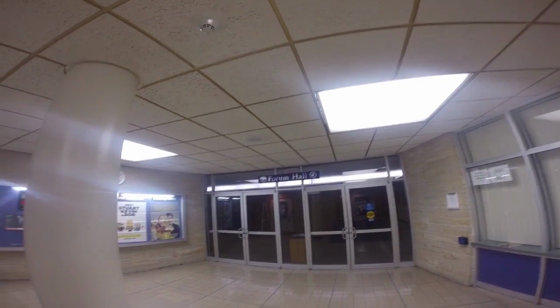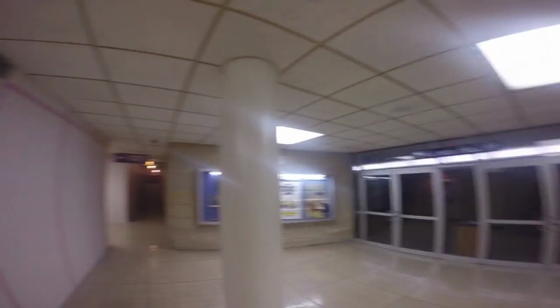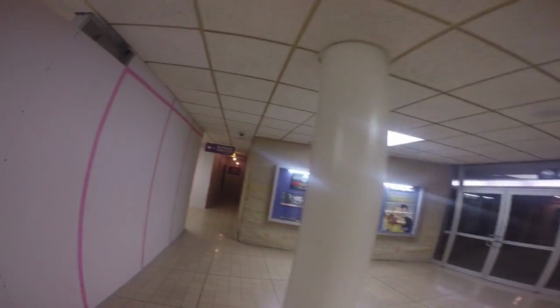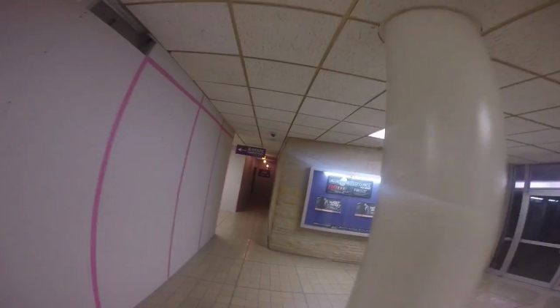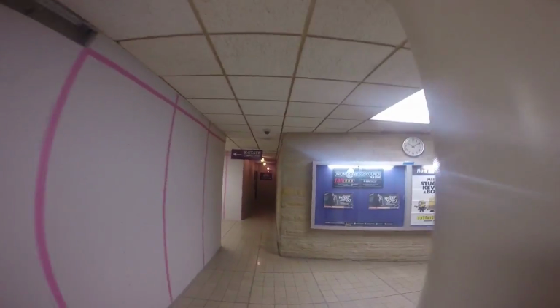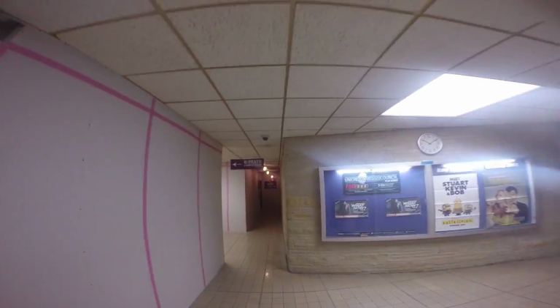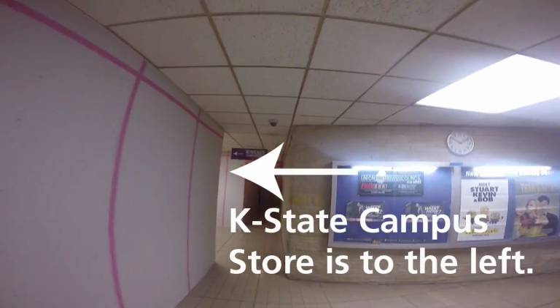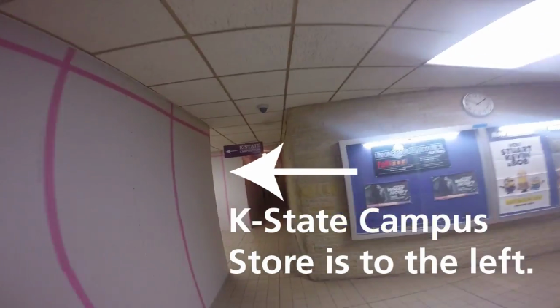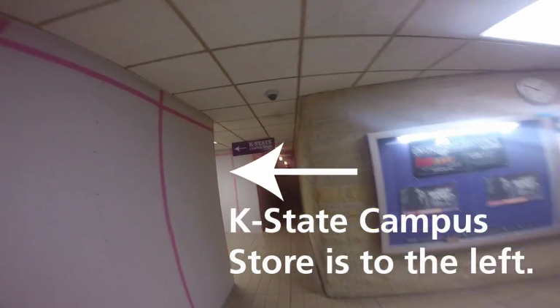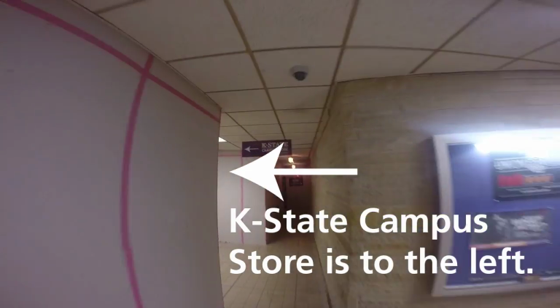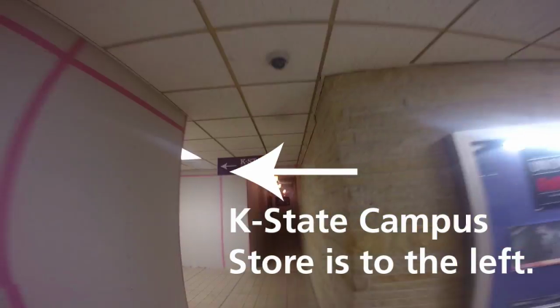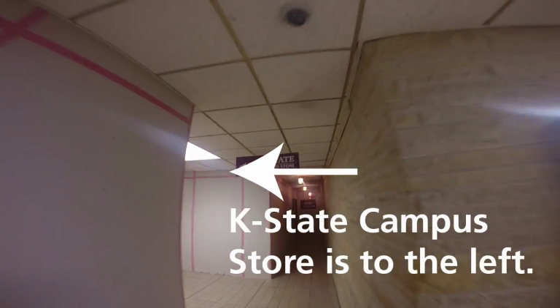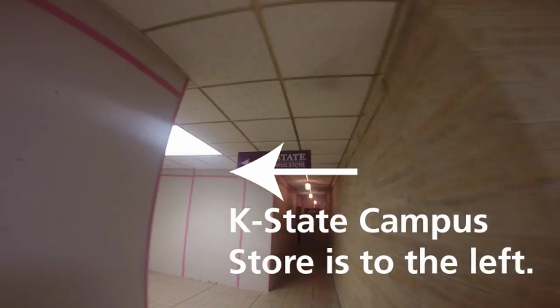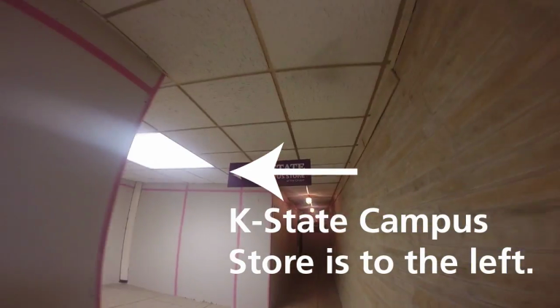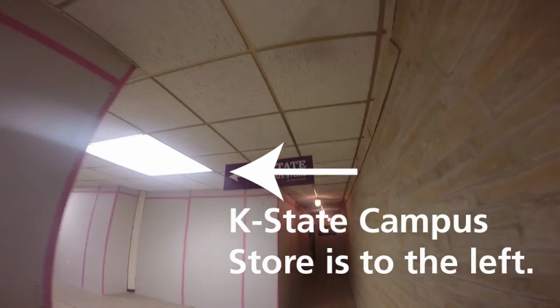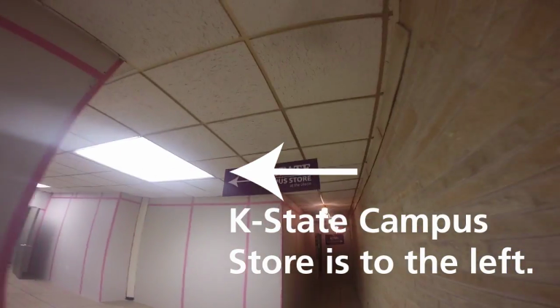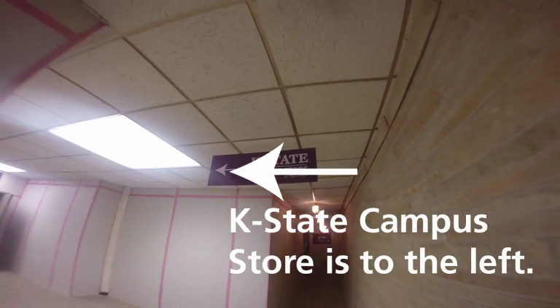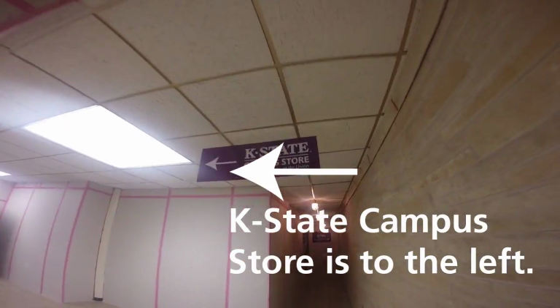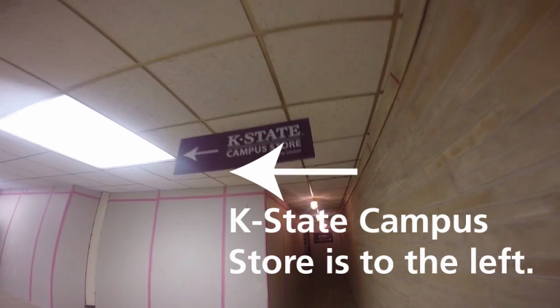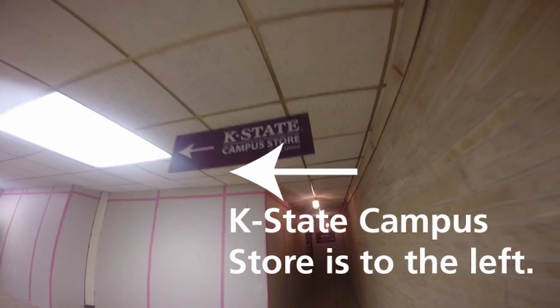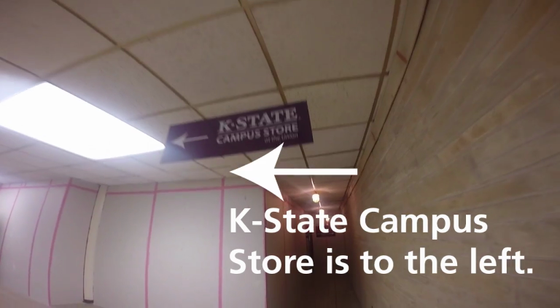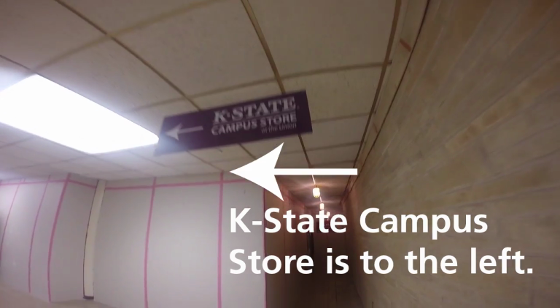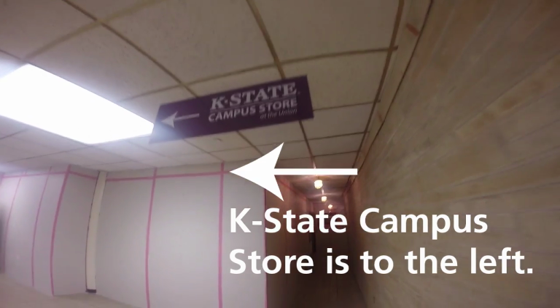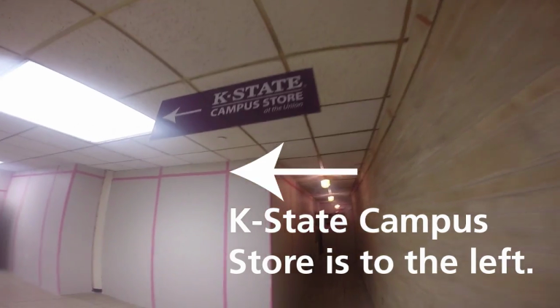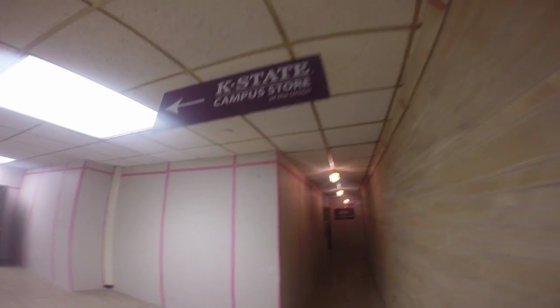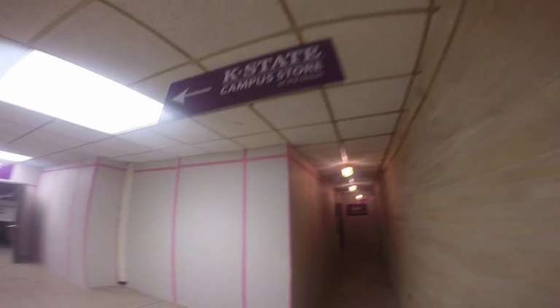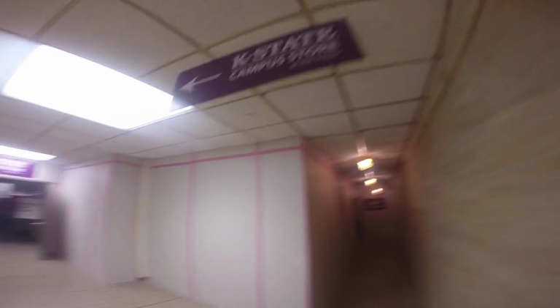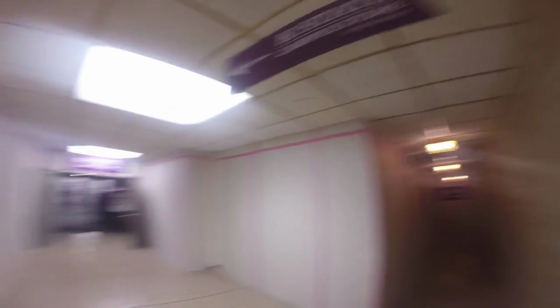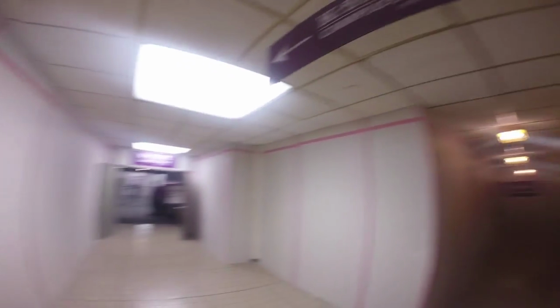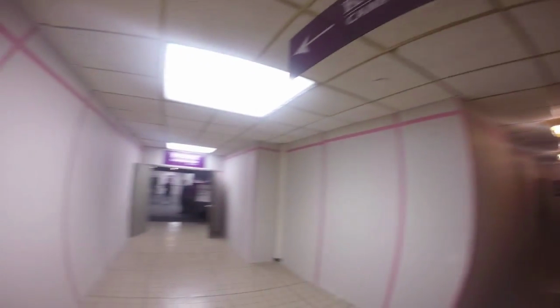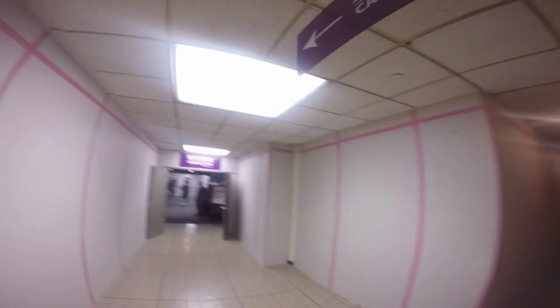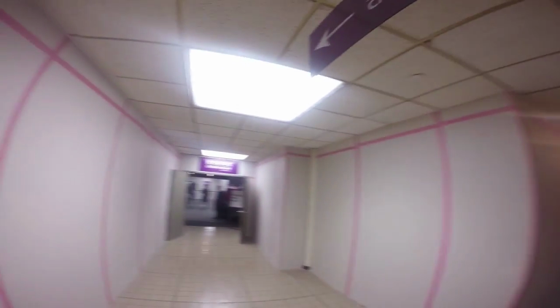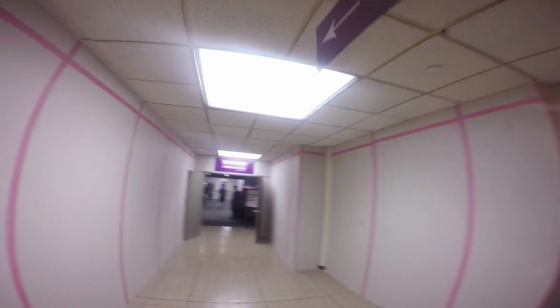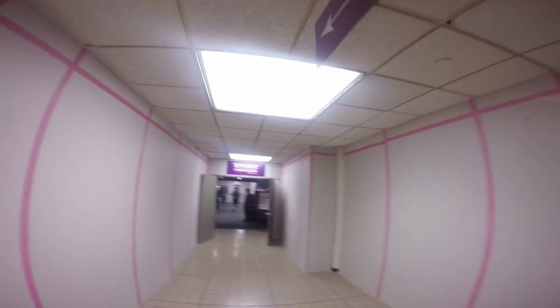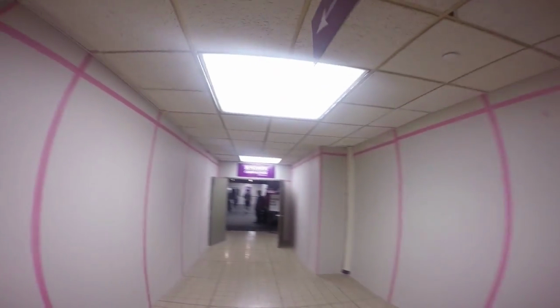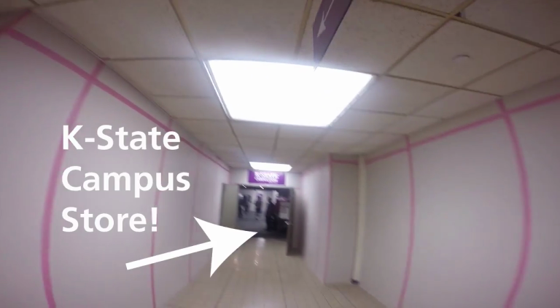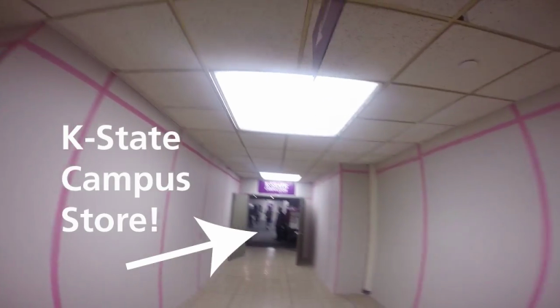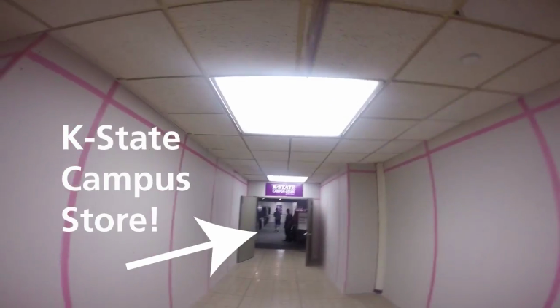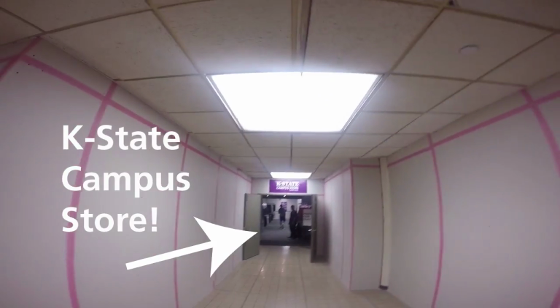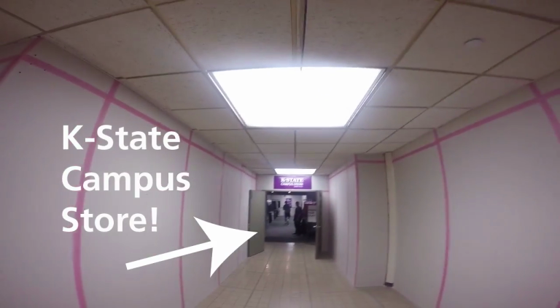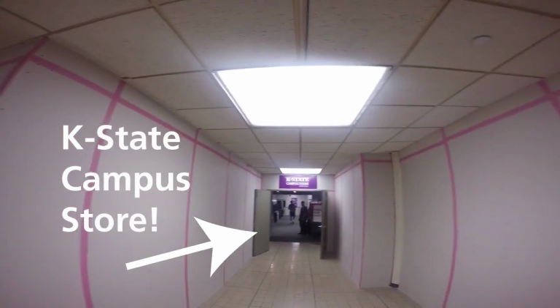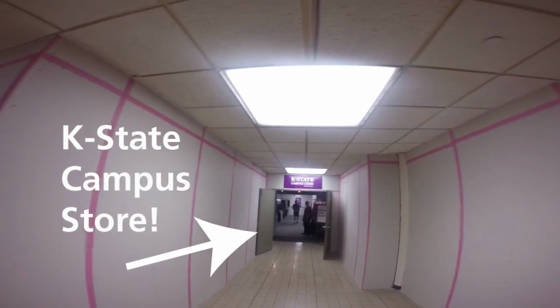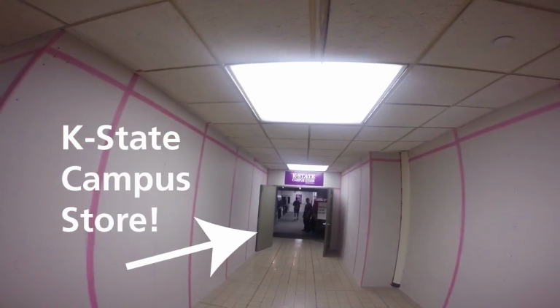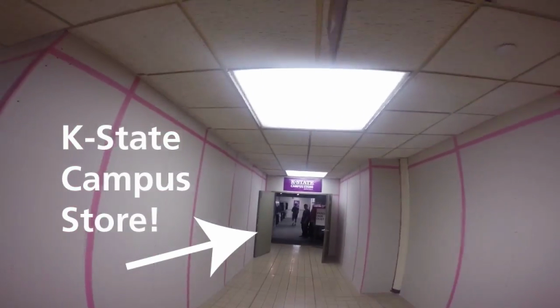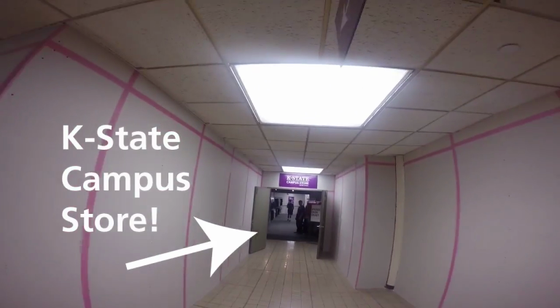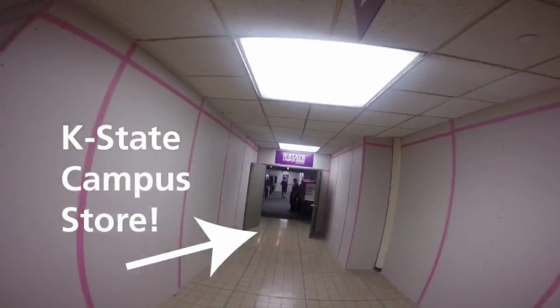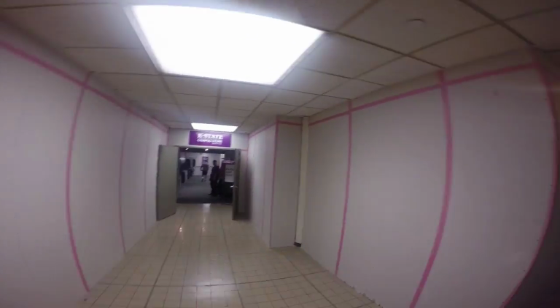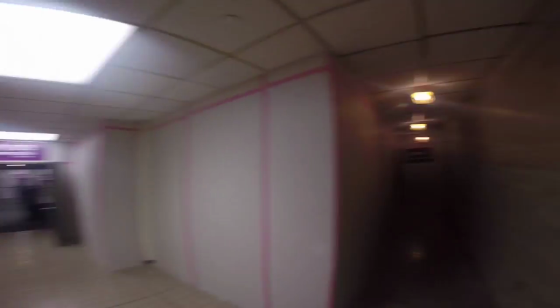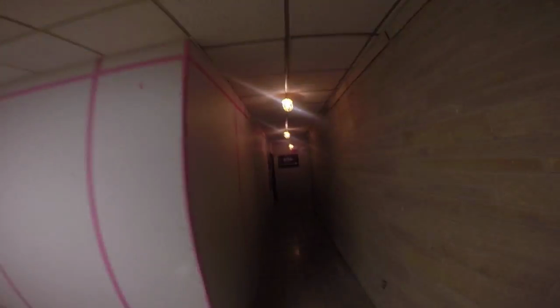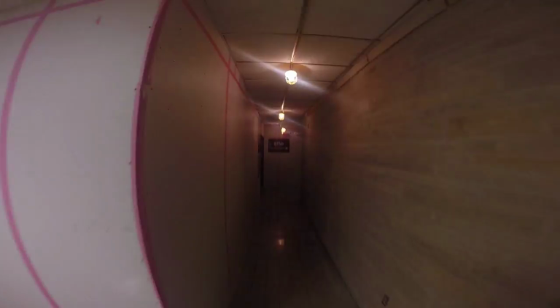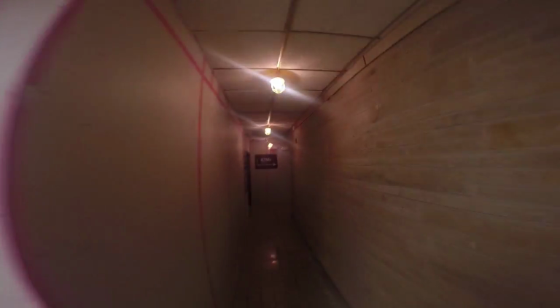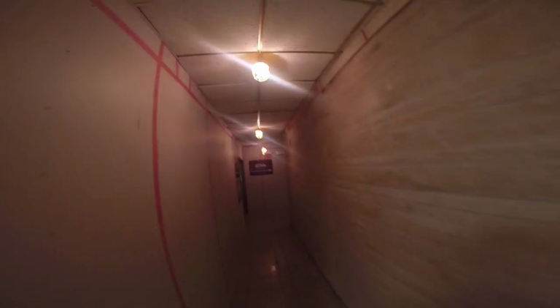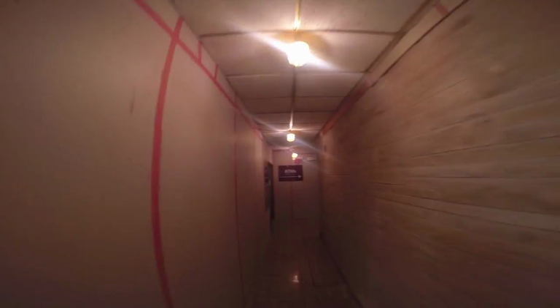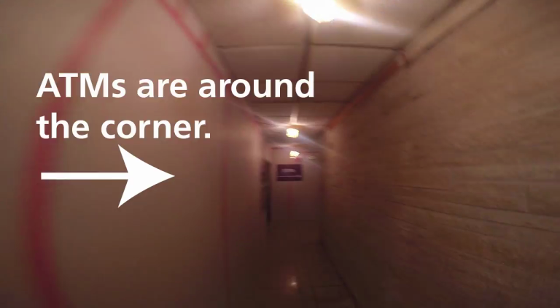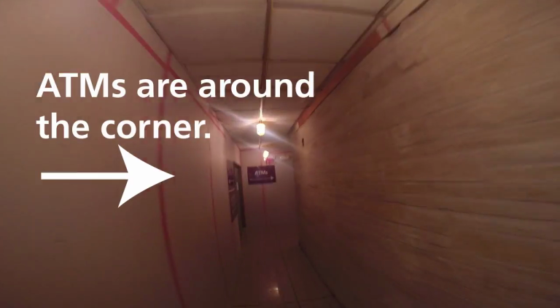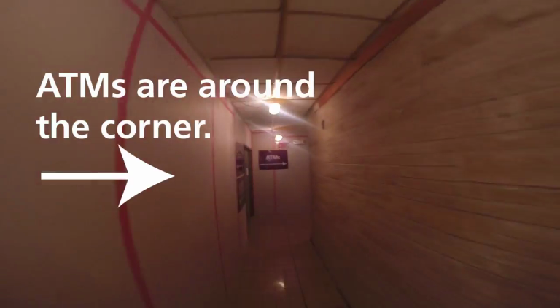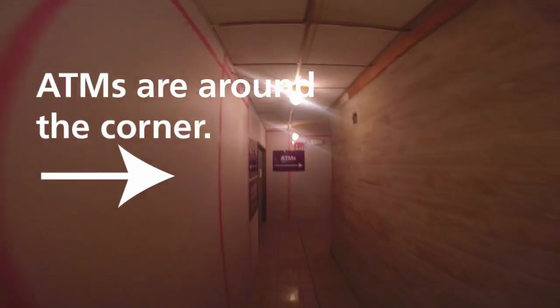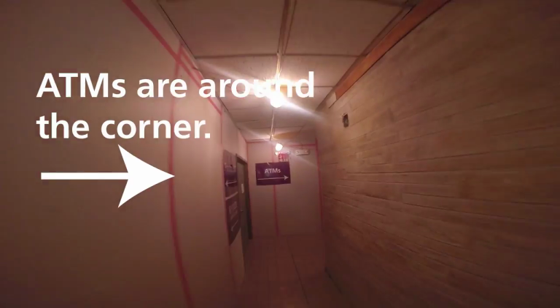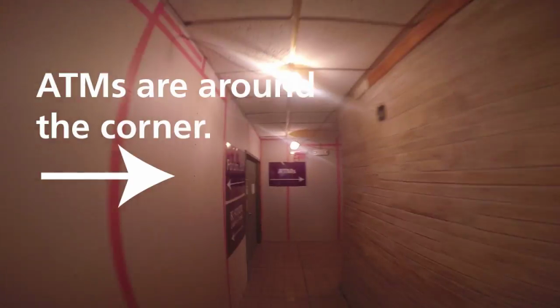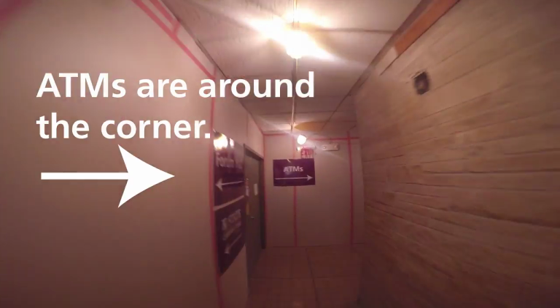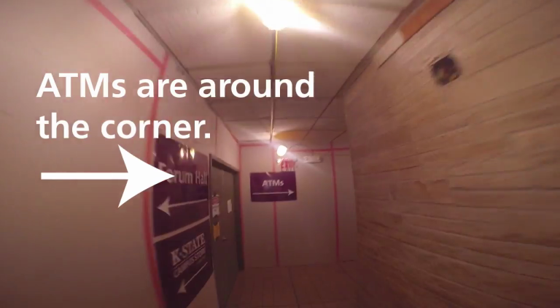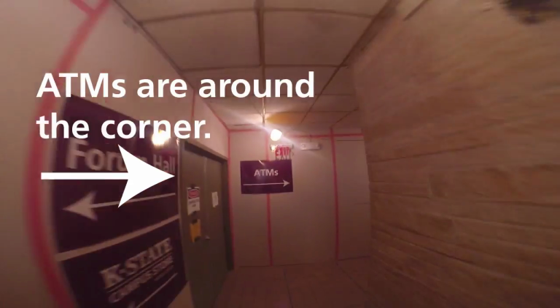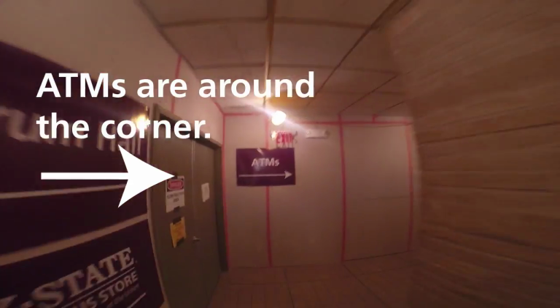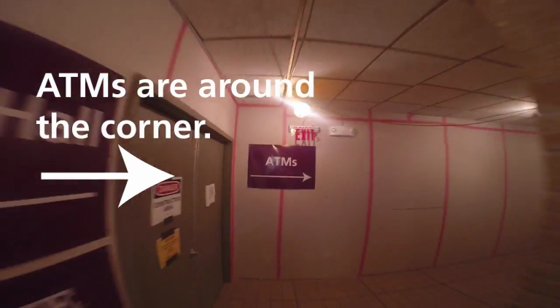Looking for the K-State Campus Store? You're almost there — it's just to your left. The ATMs are around the corner.